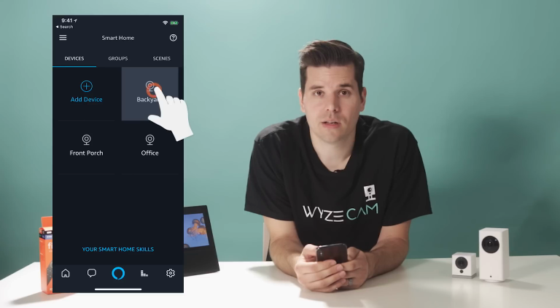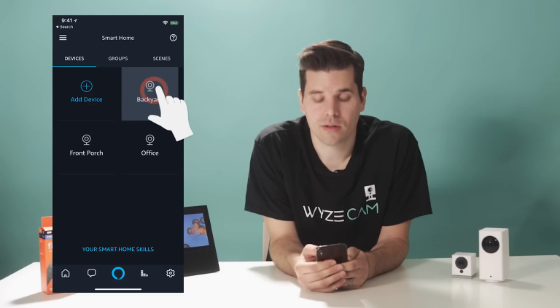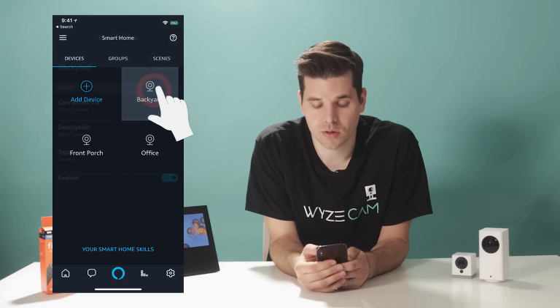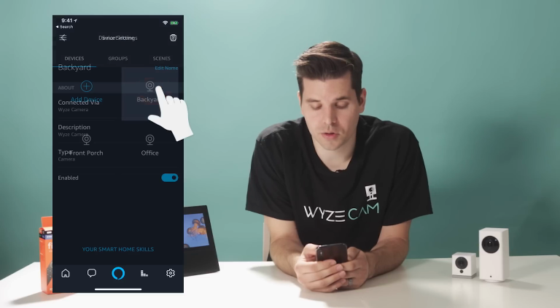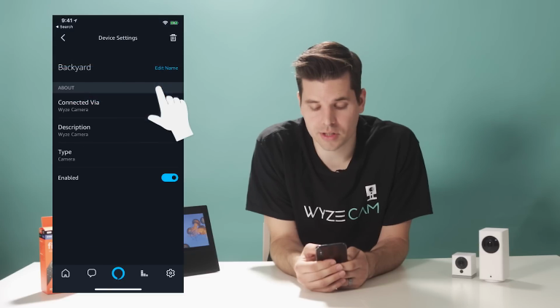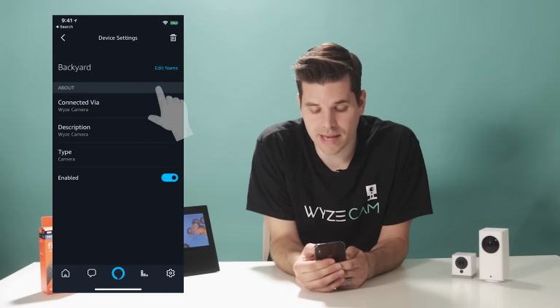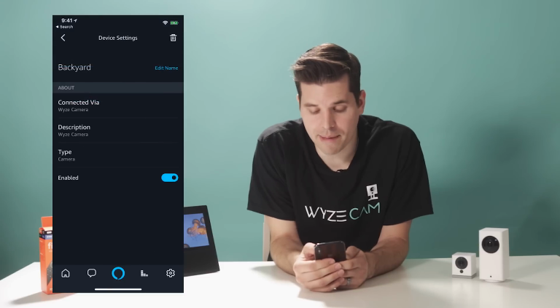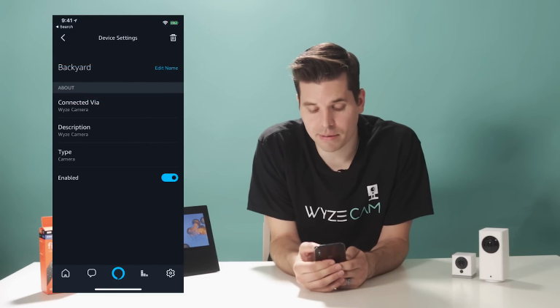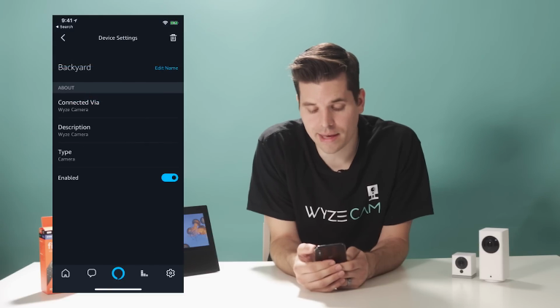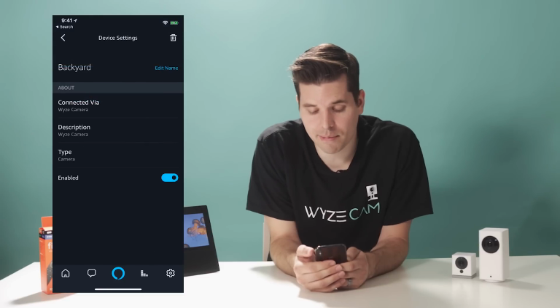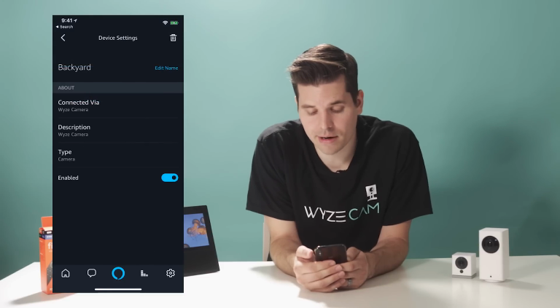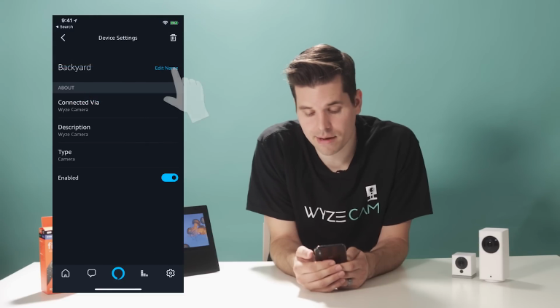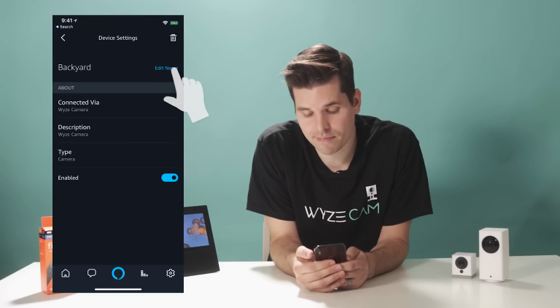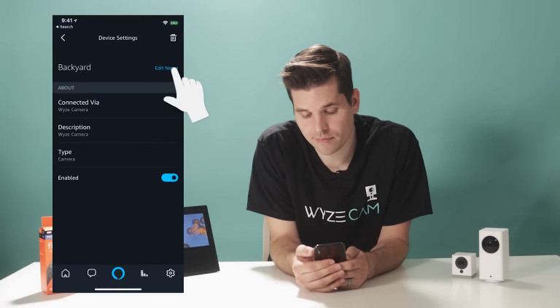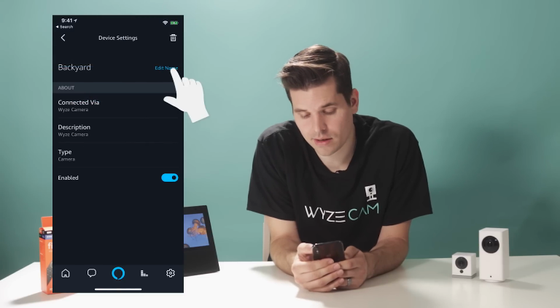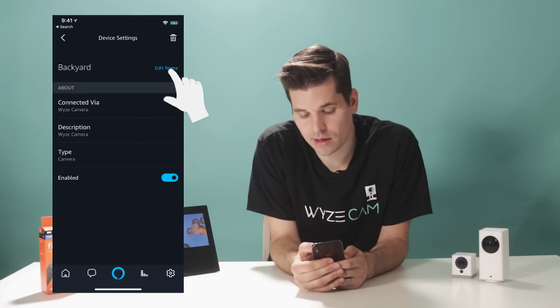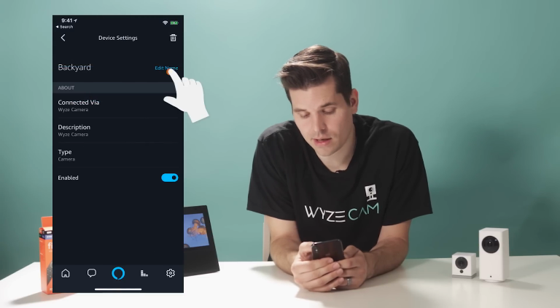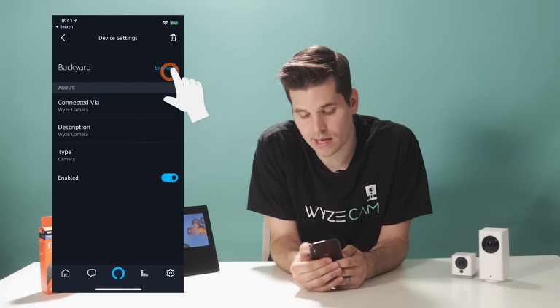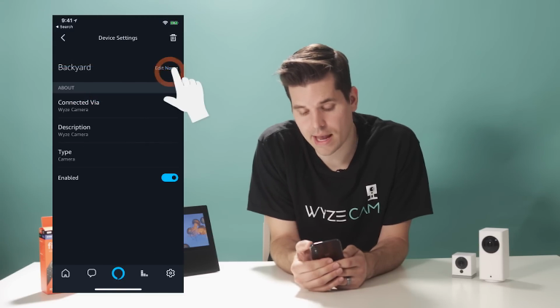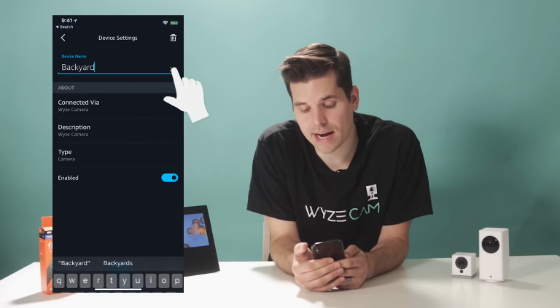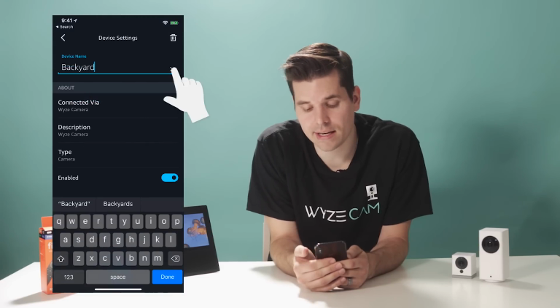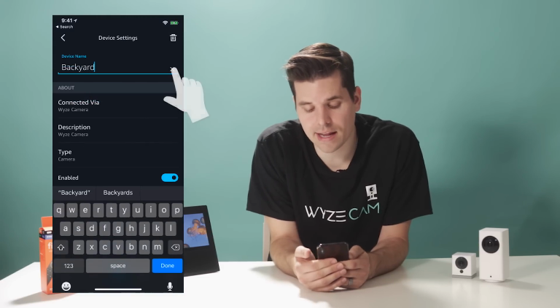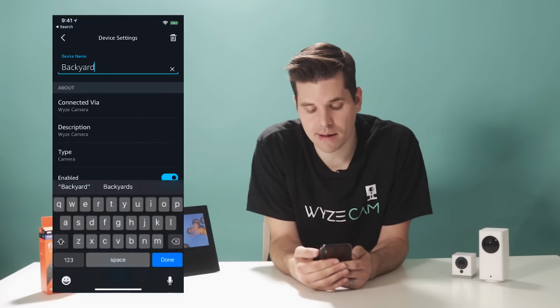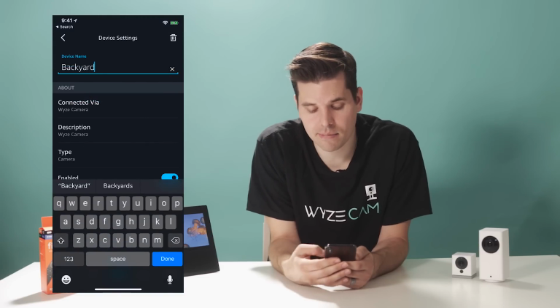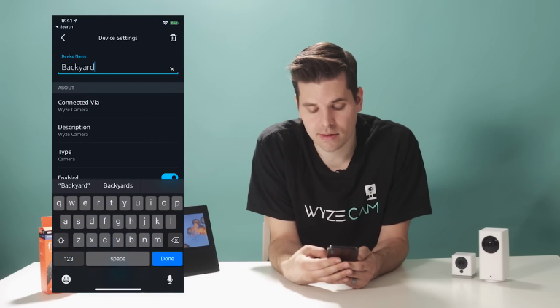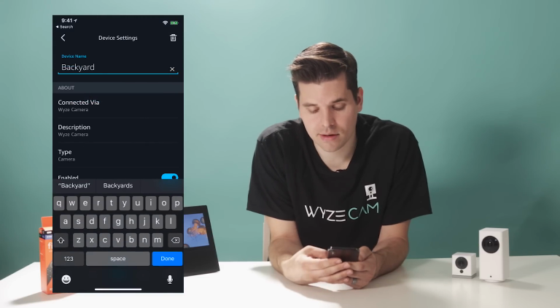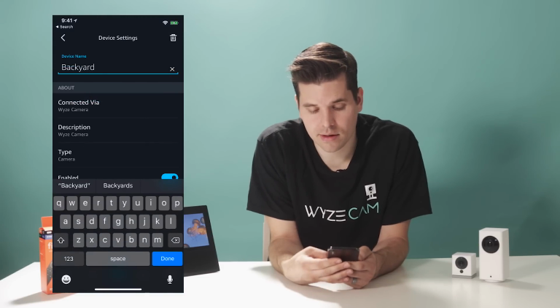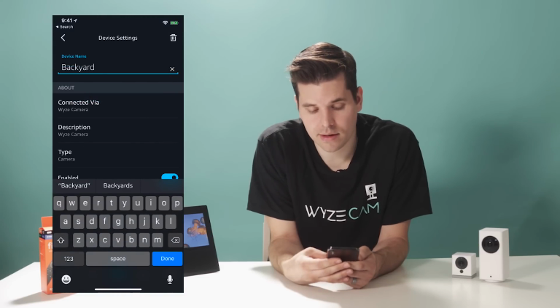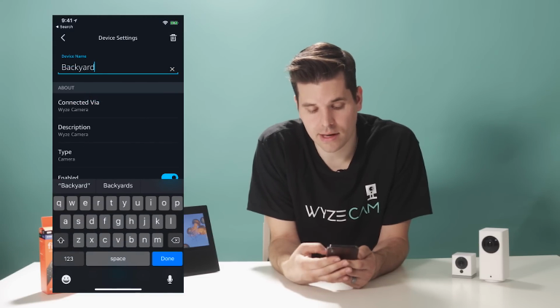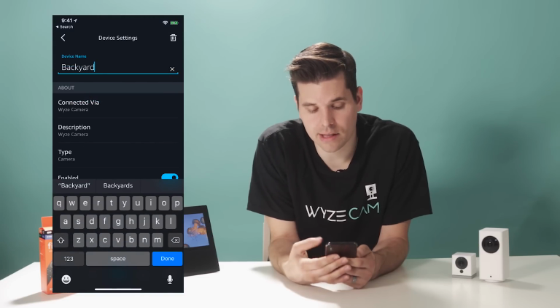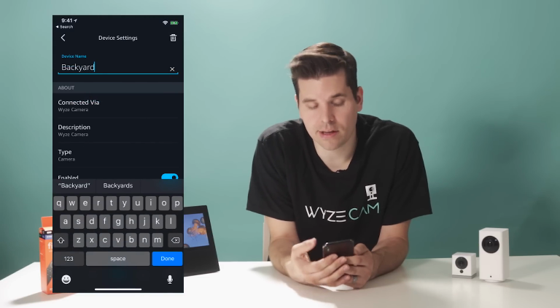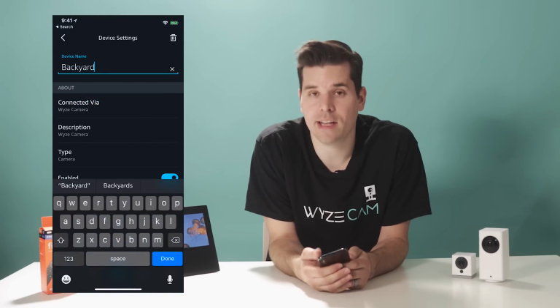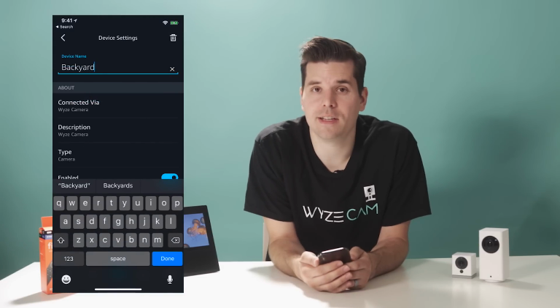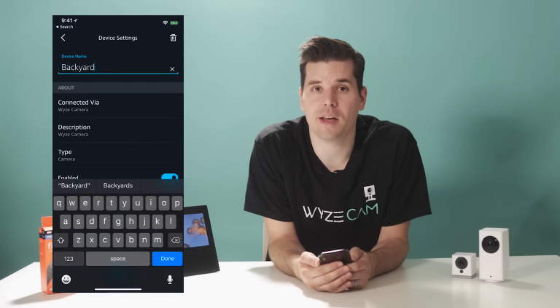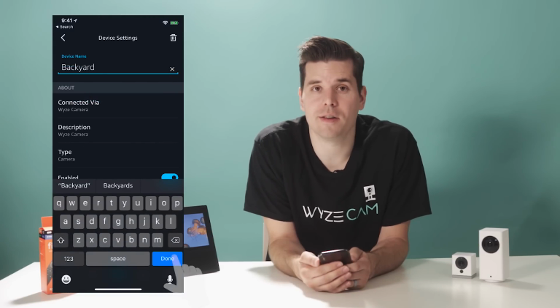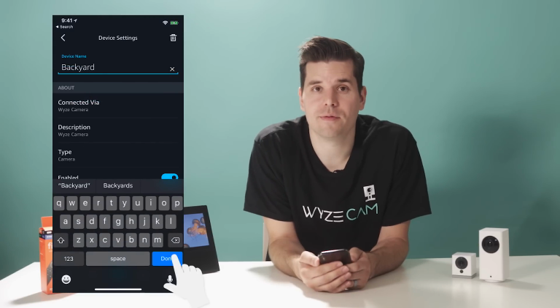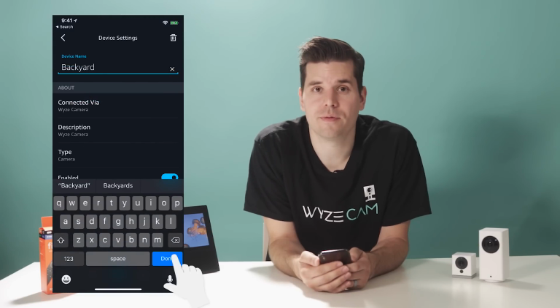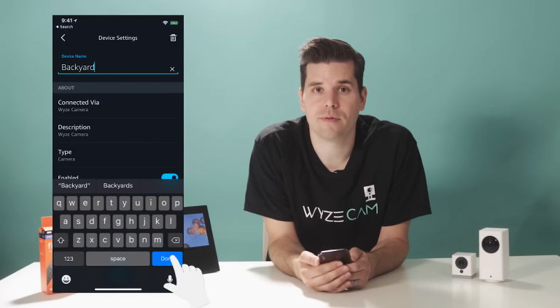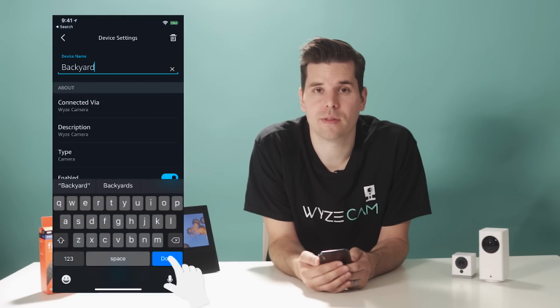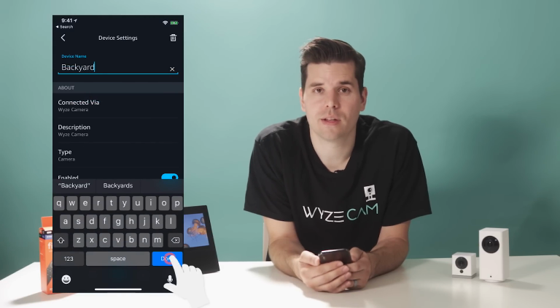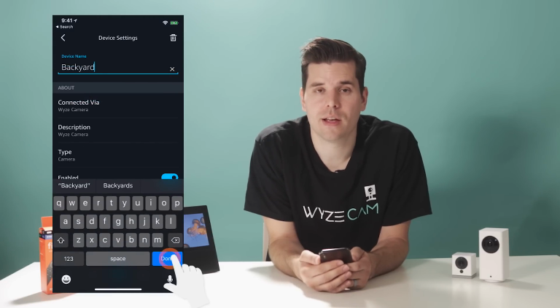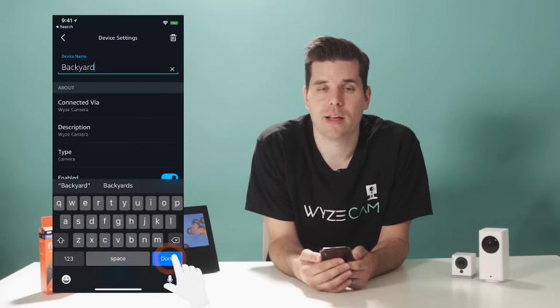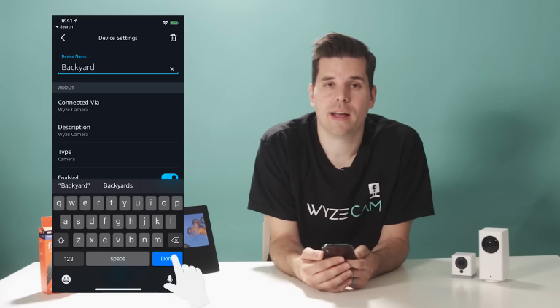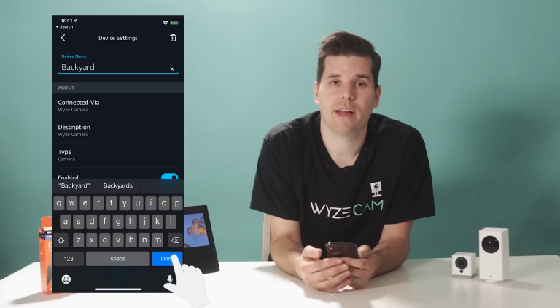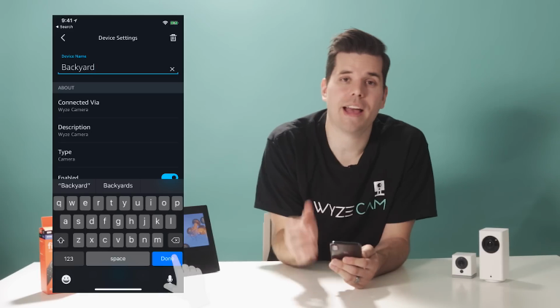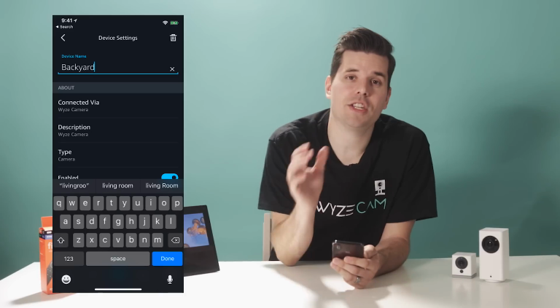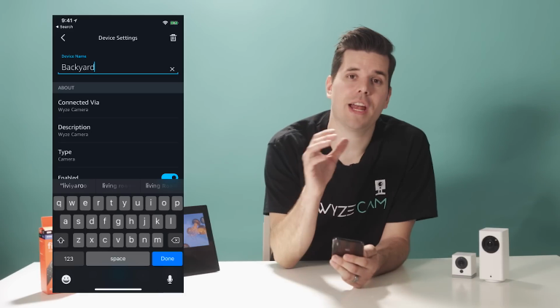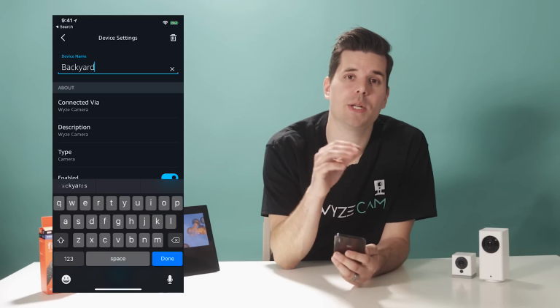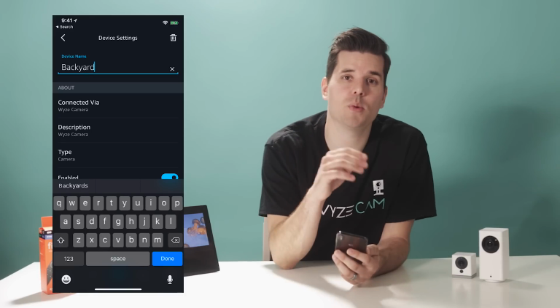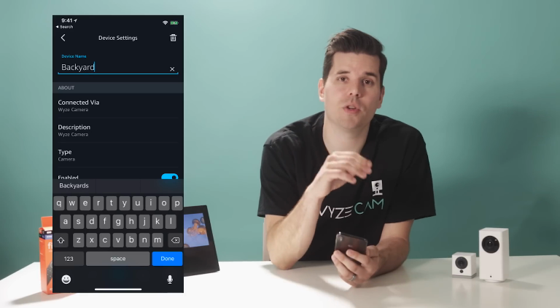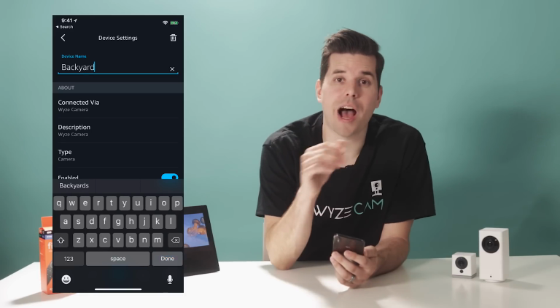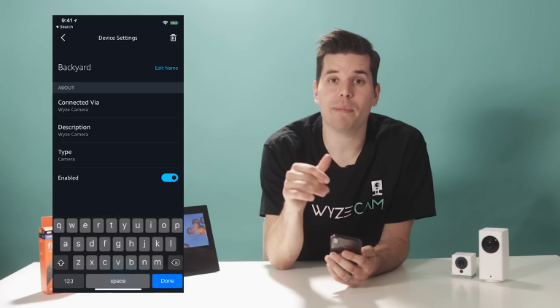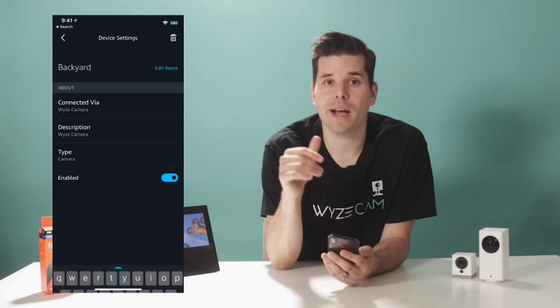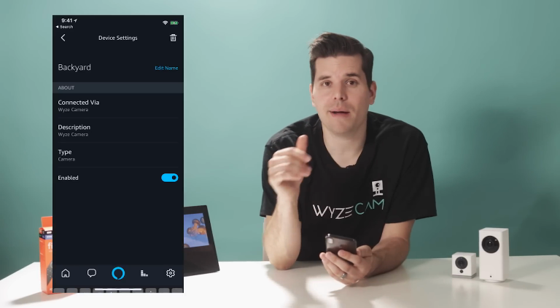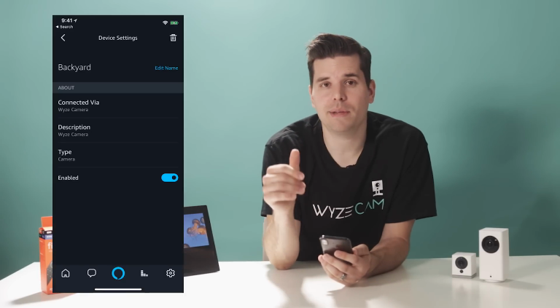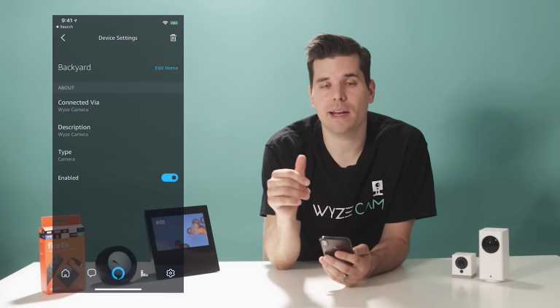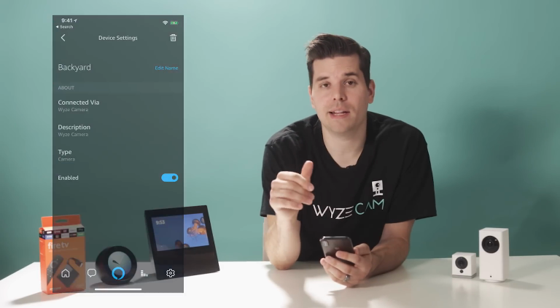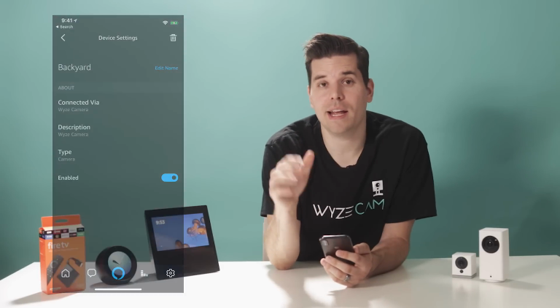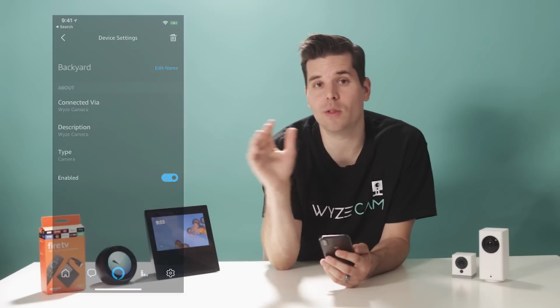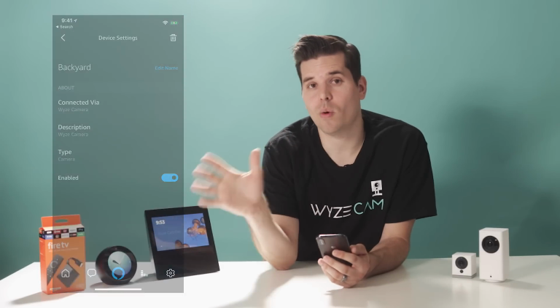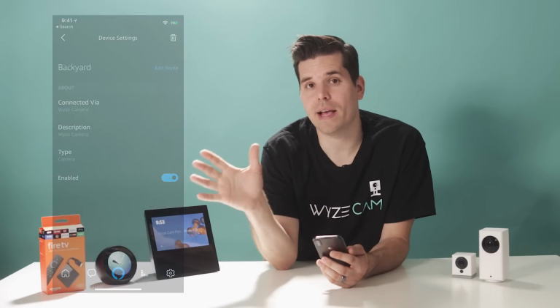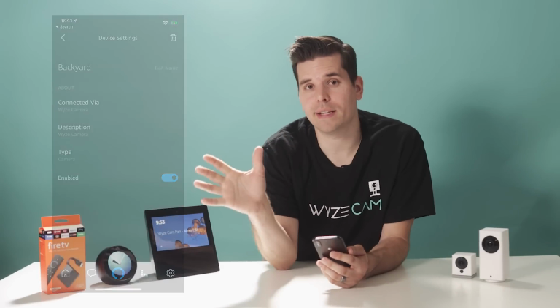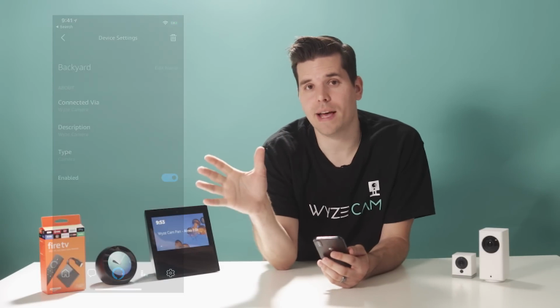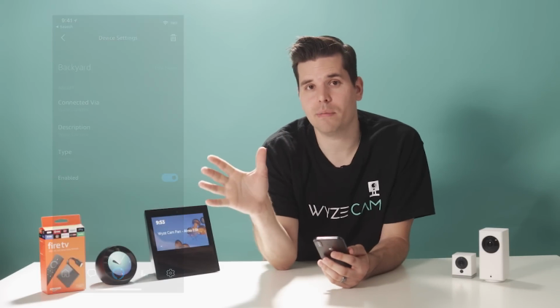Just tap the camera name, hit Edit Name, and then hit Done. That change will not be updated in the Wyze app.